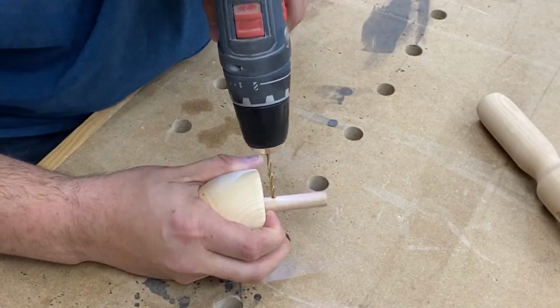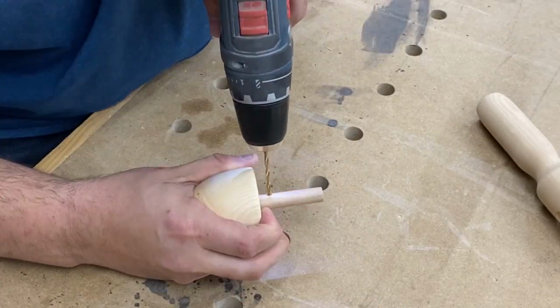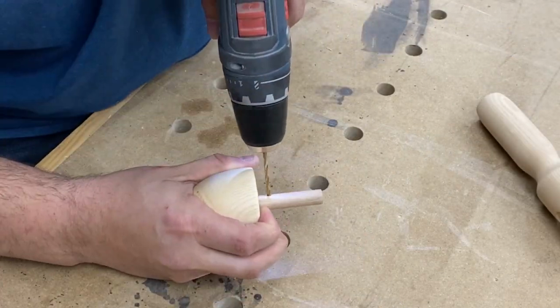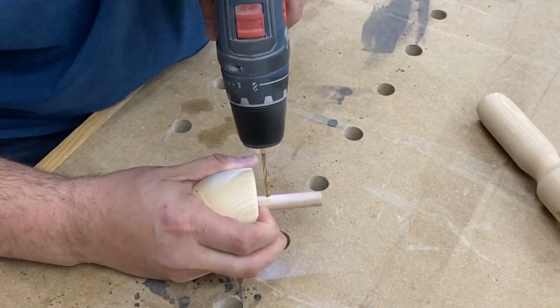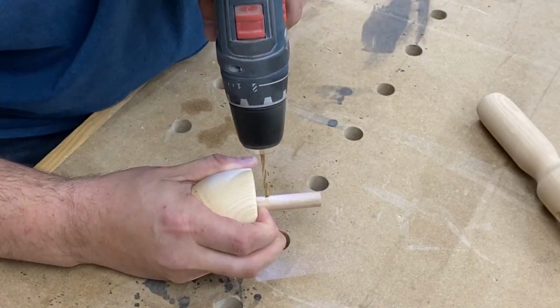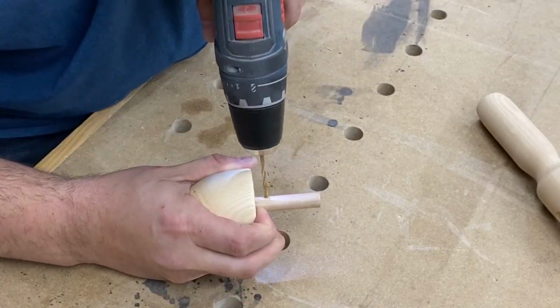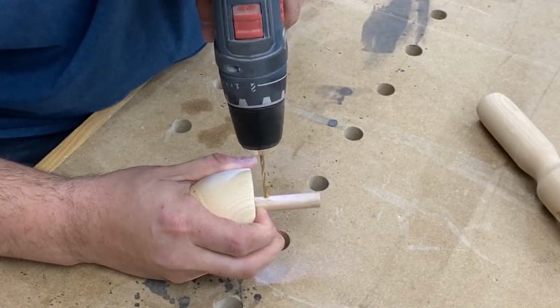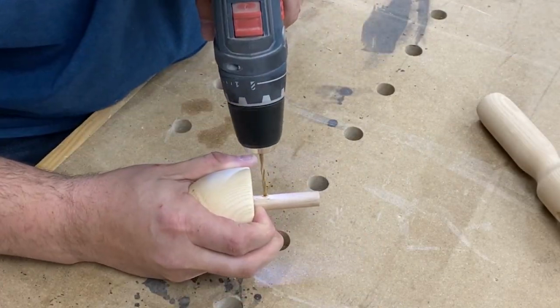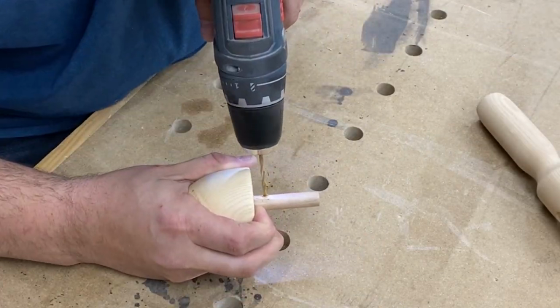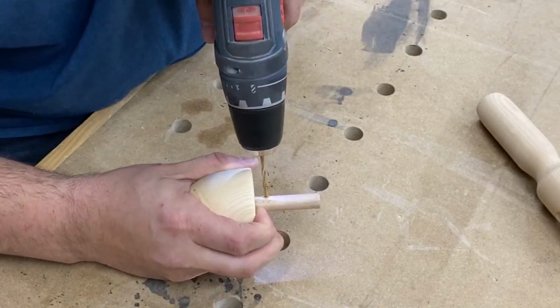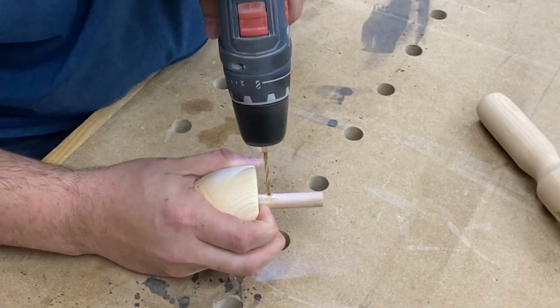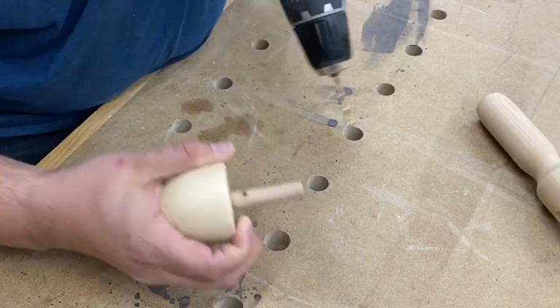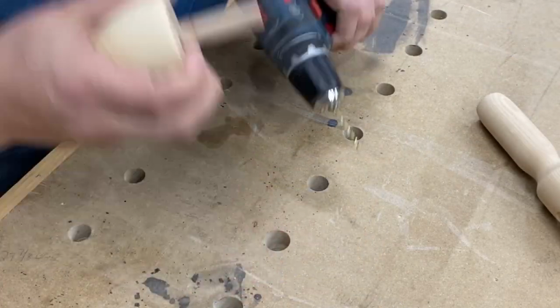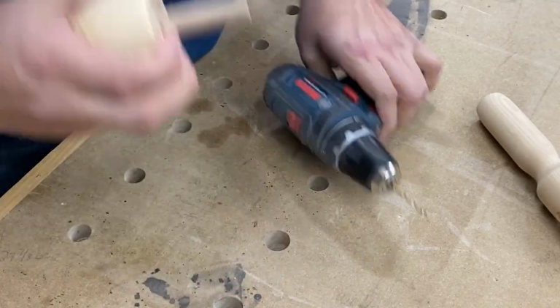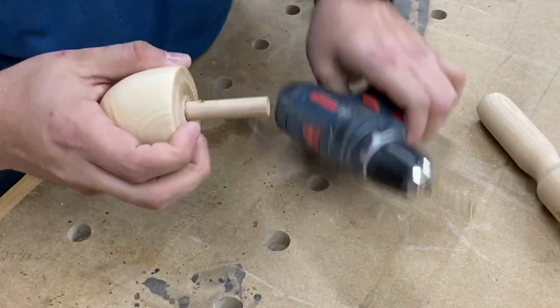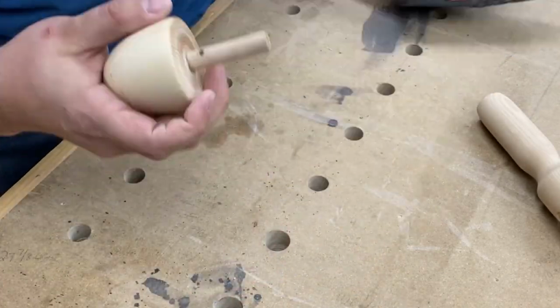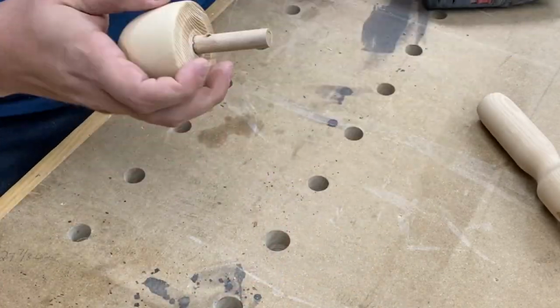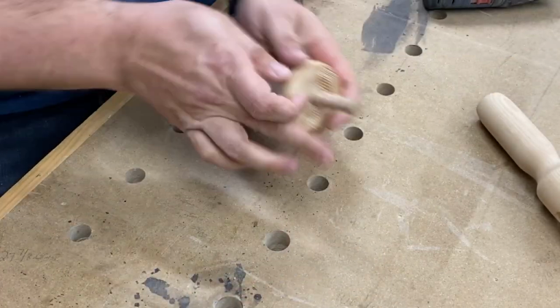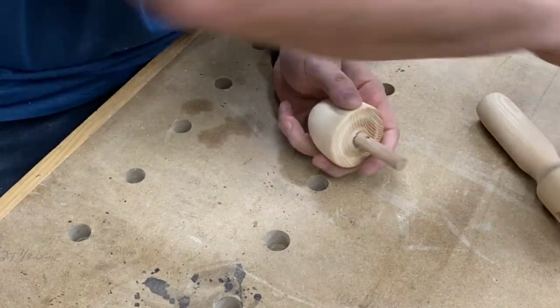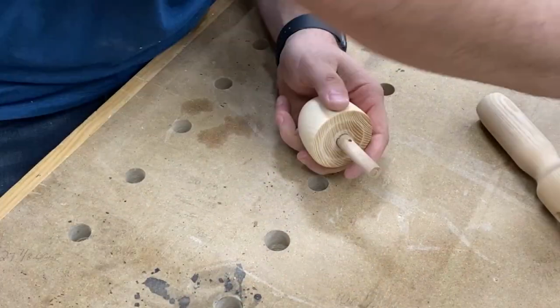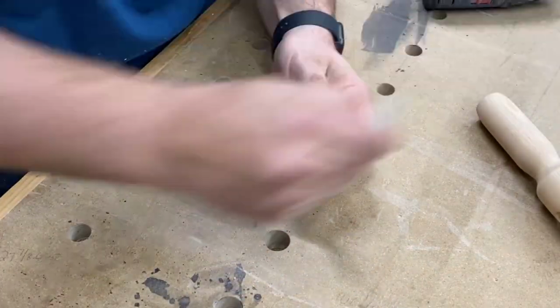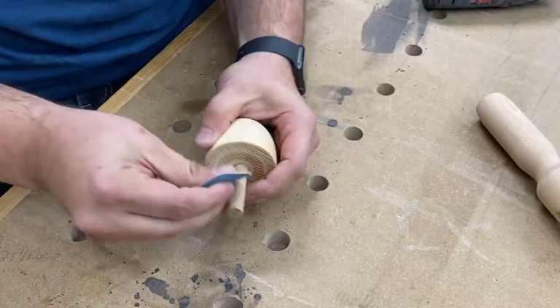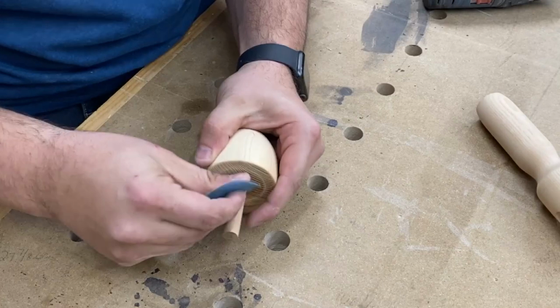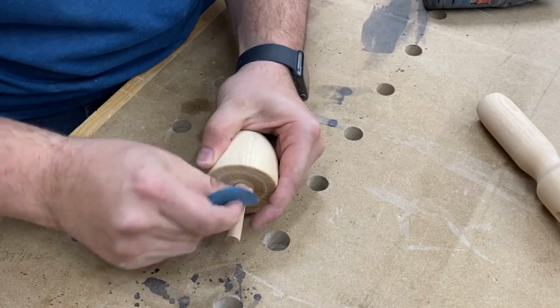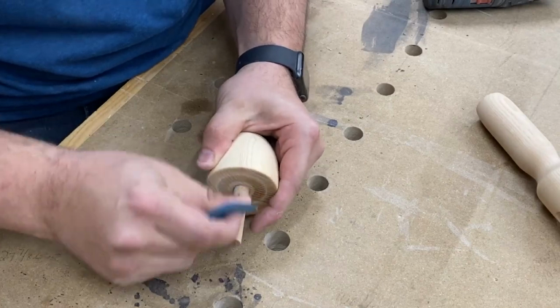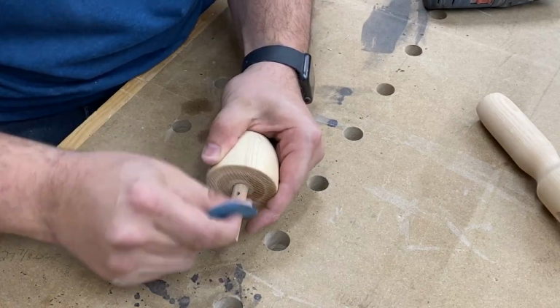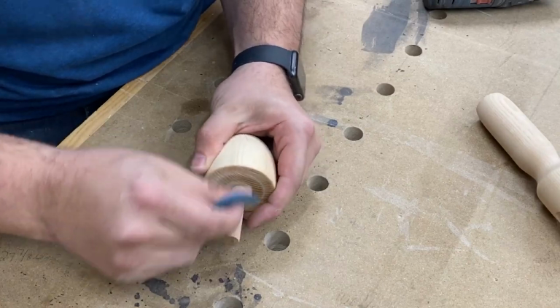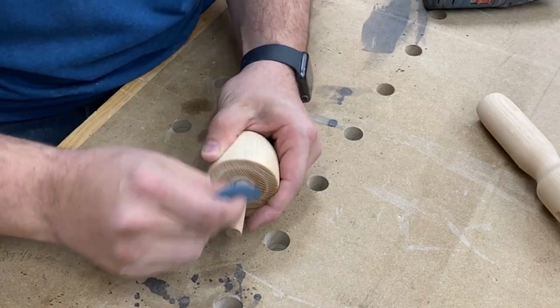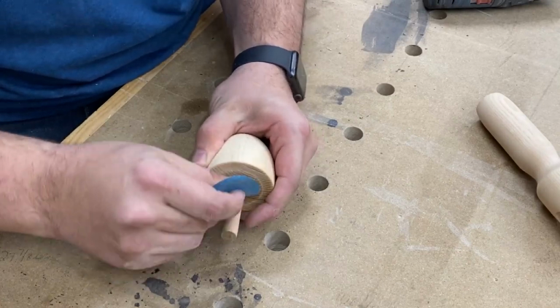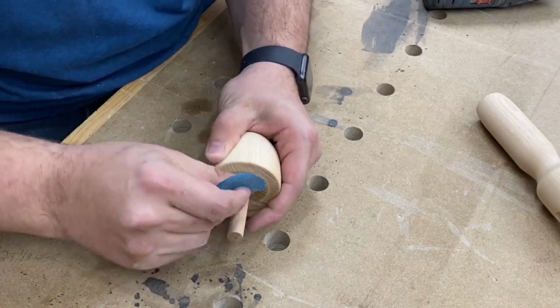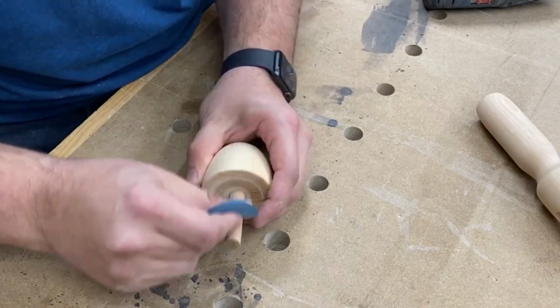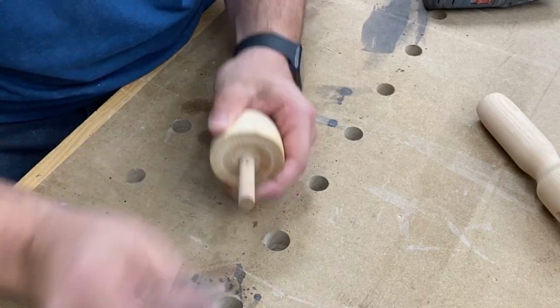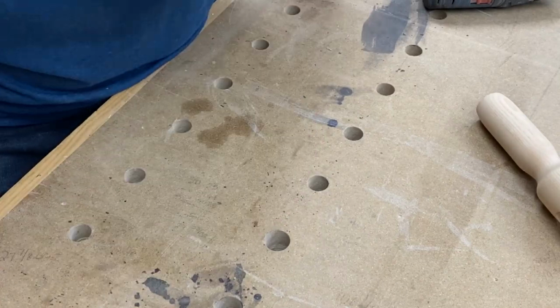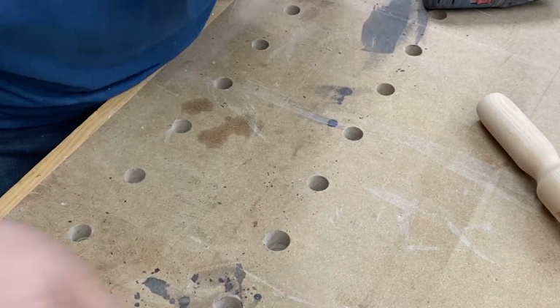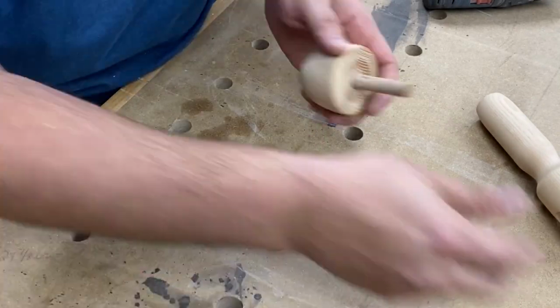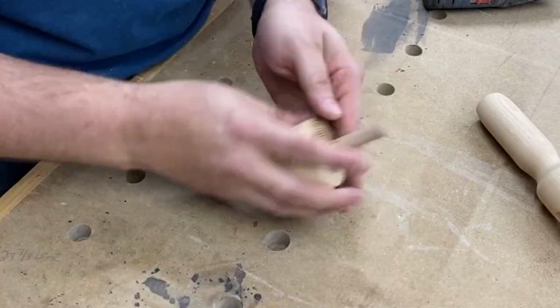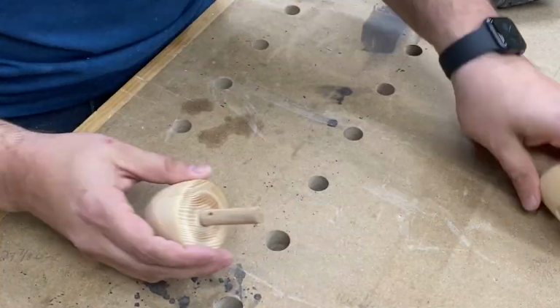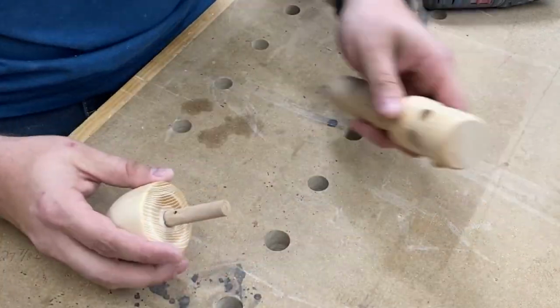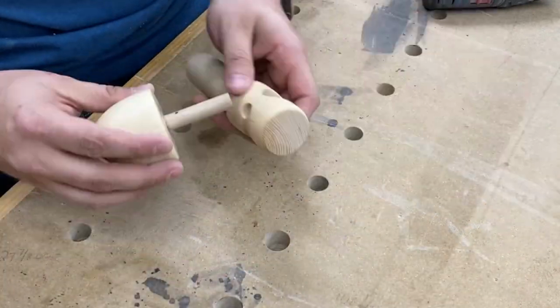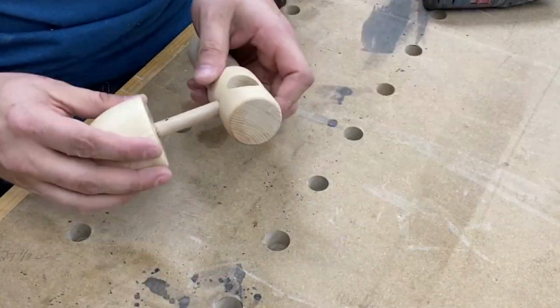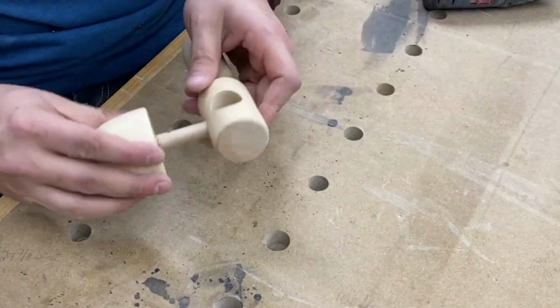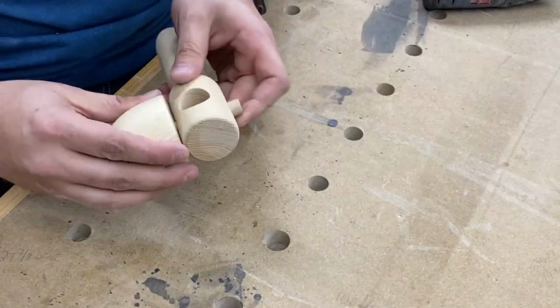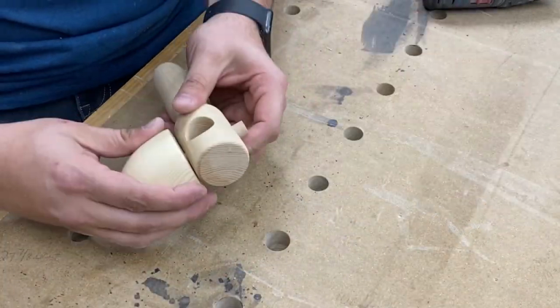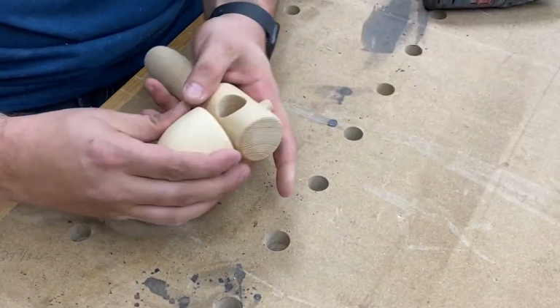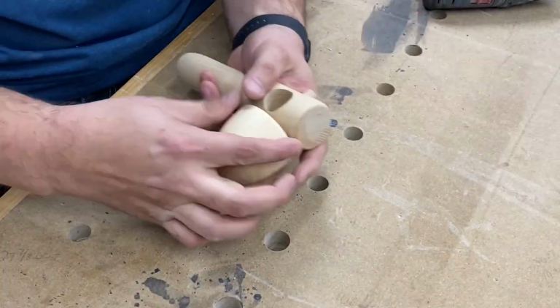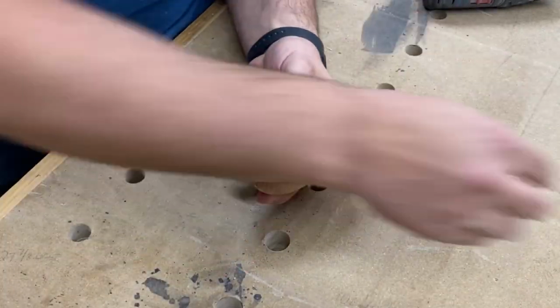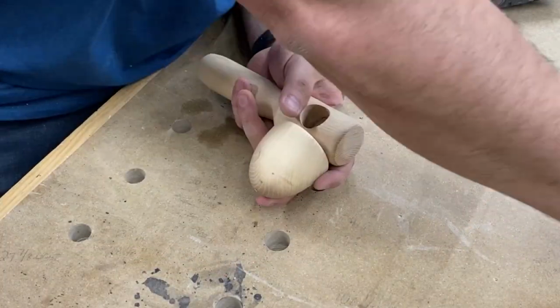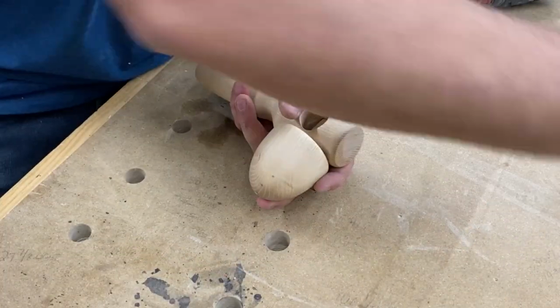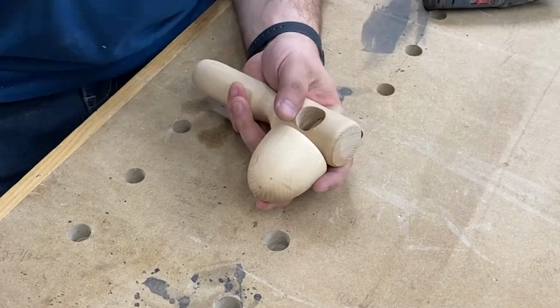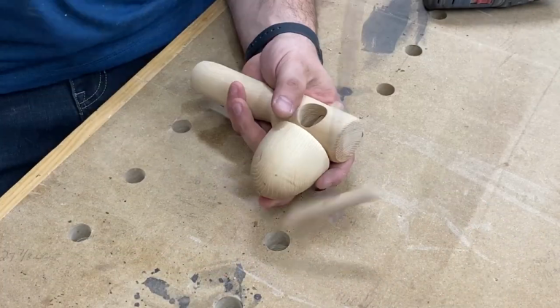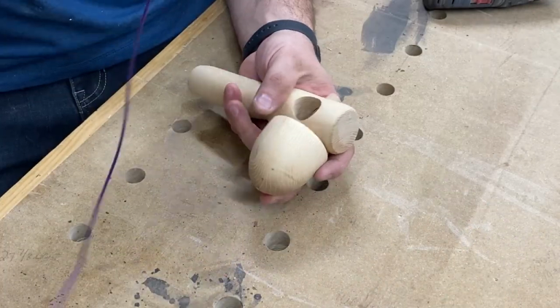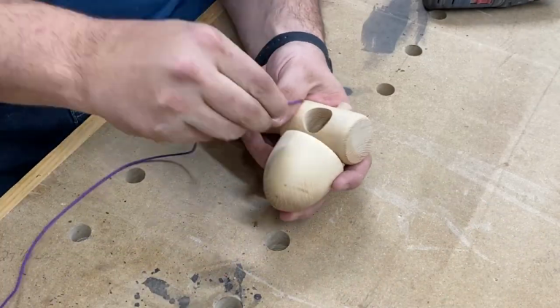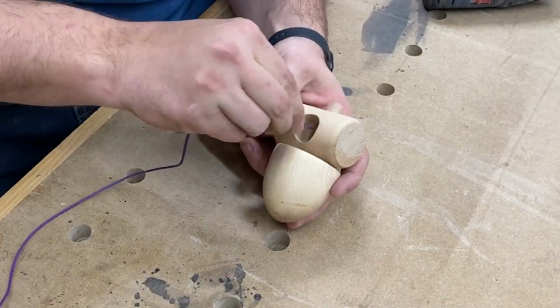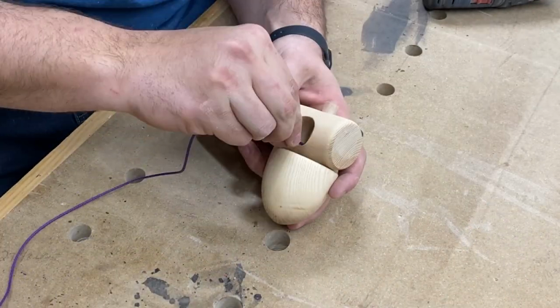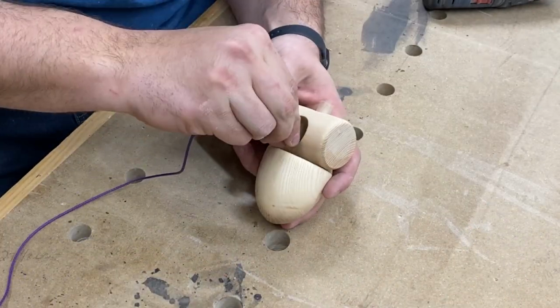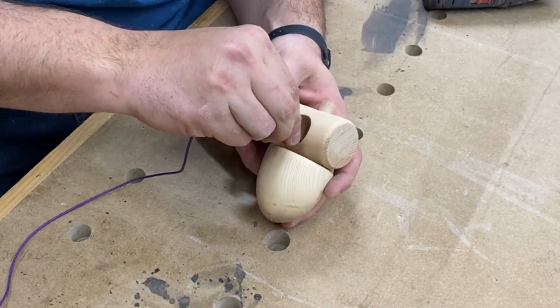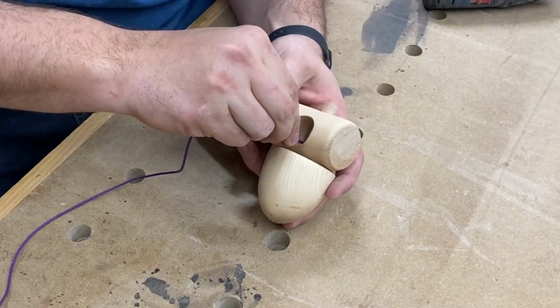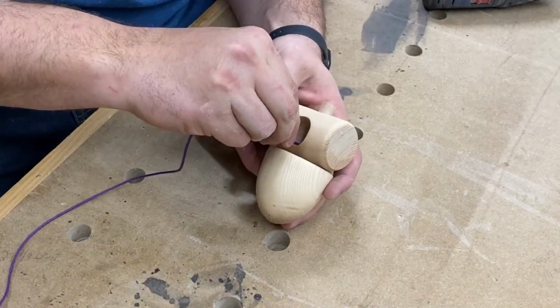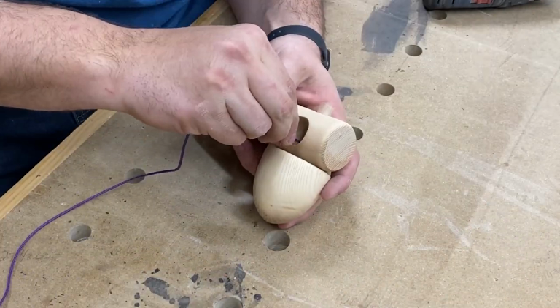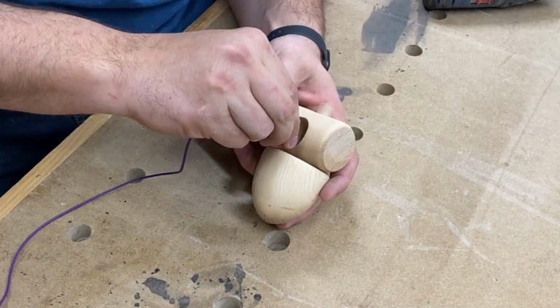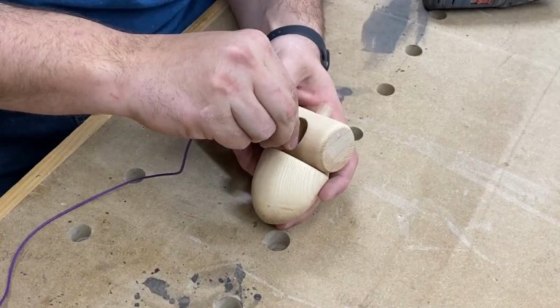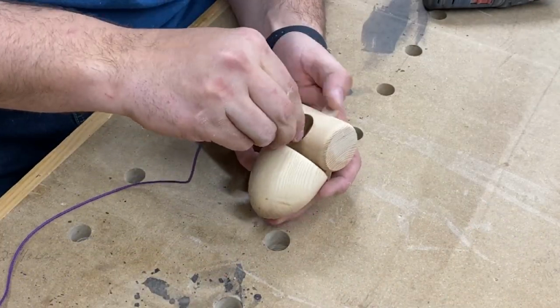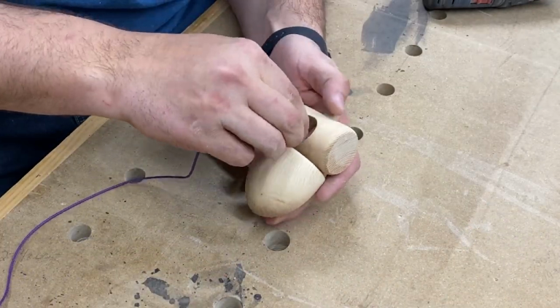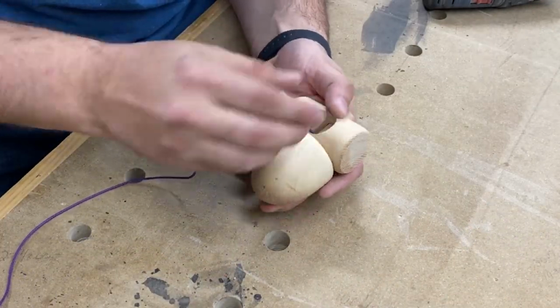With the remaining 3 inches of dowel, make a pull handle by drilling a 1/8 inch hole through the center. Tie a knot in one end of the string and feed it through the handle.